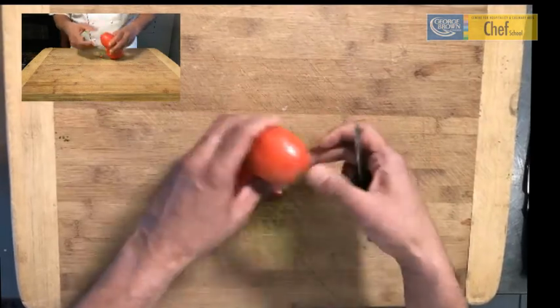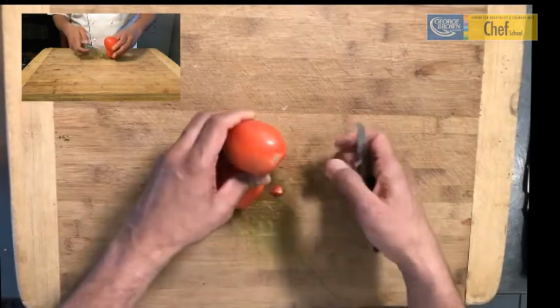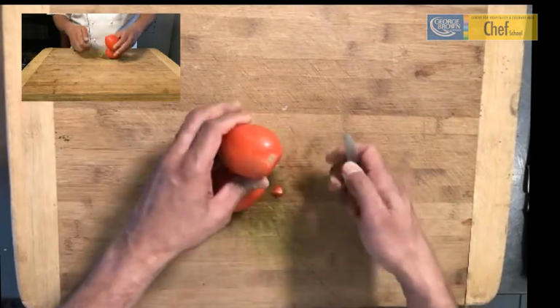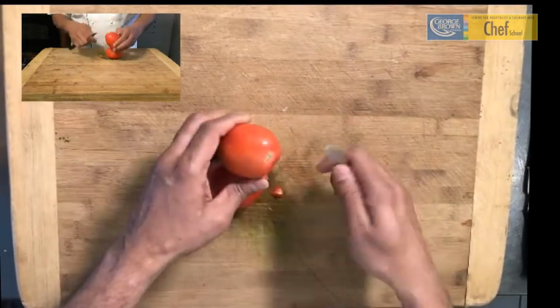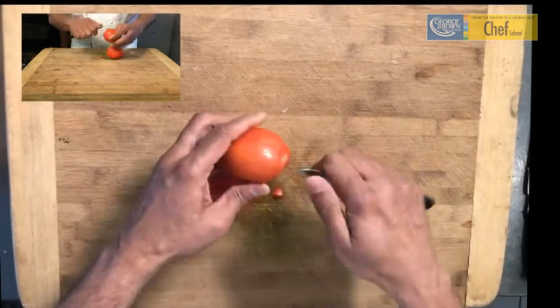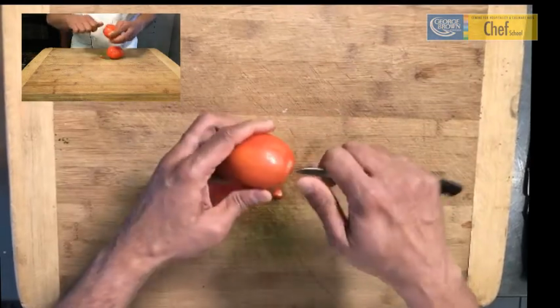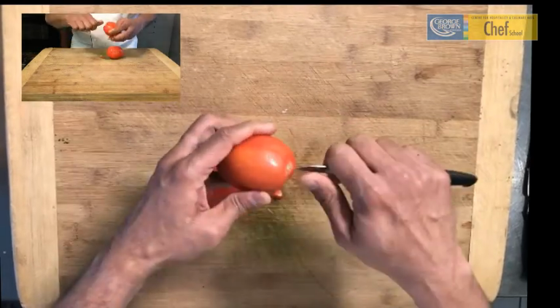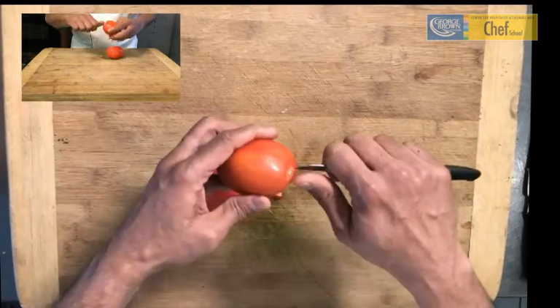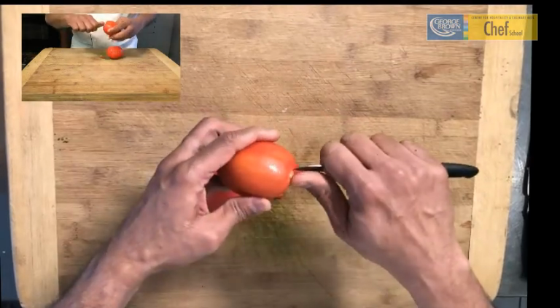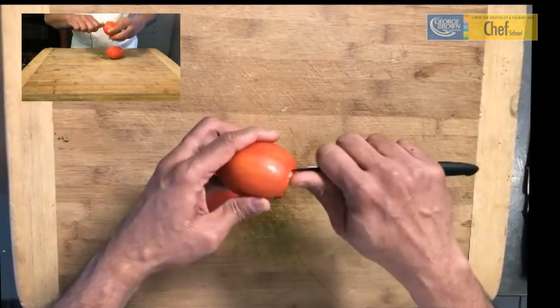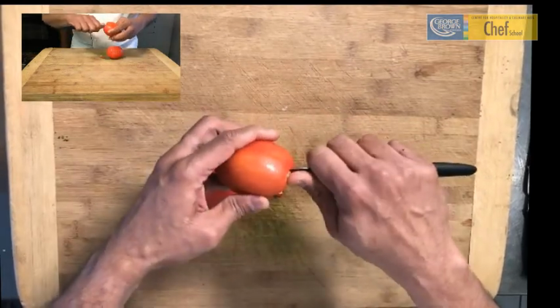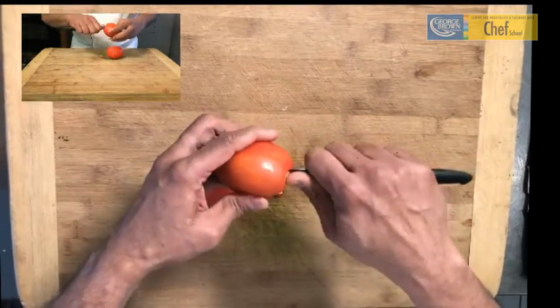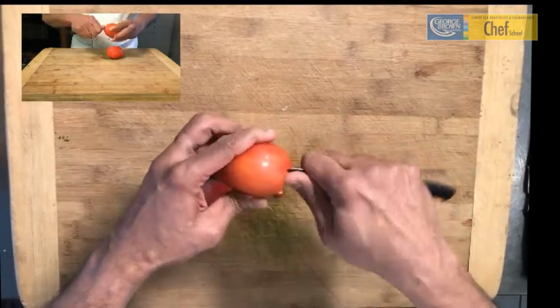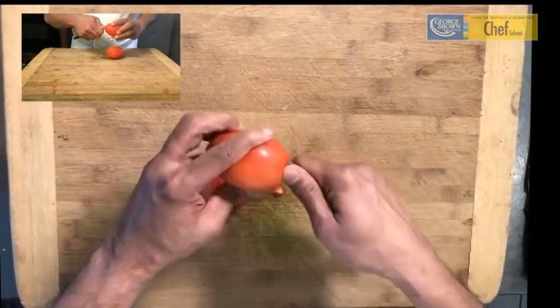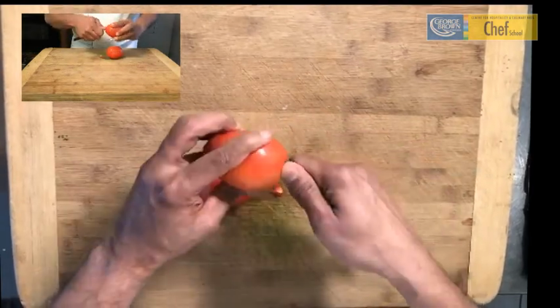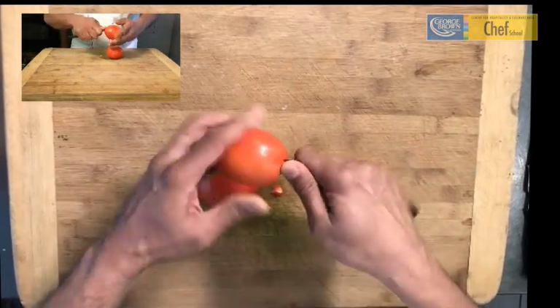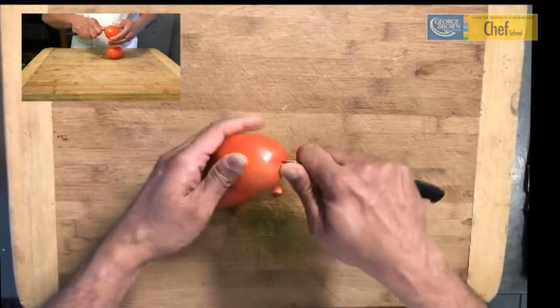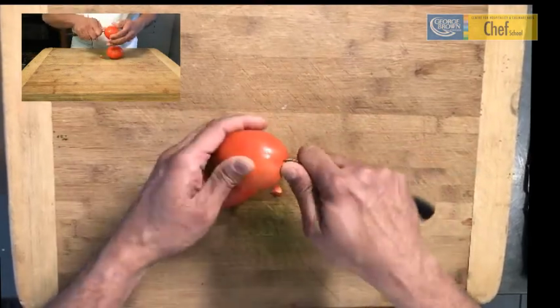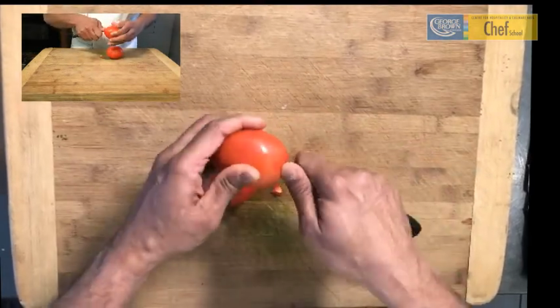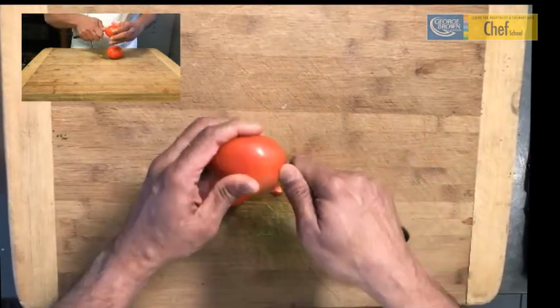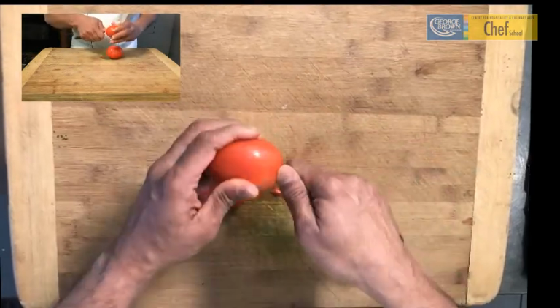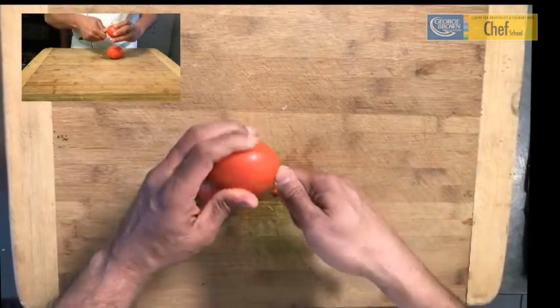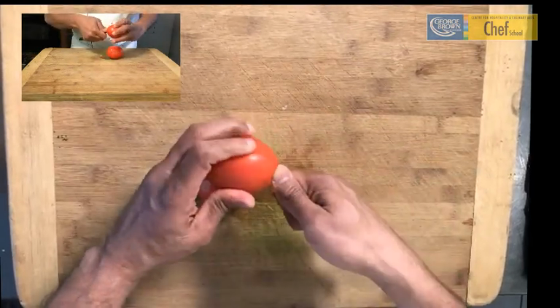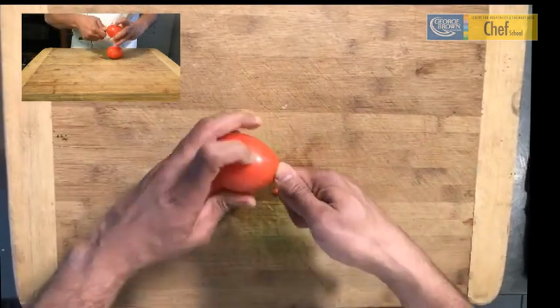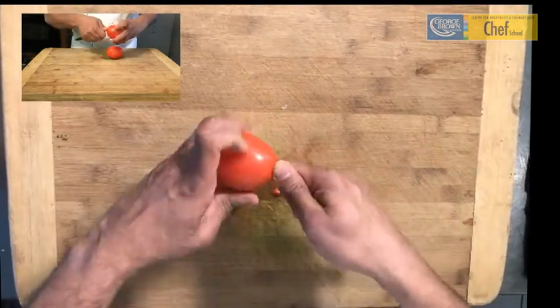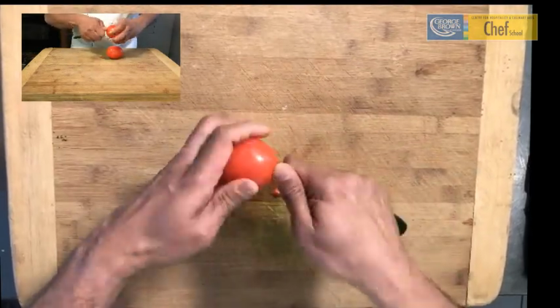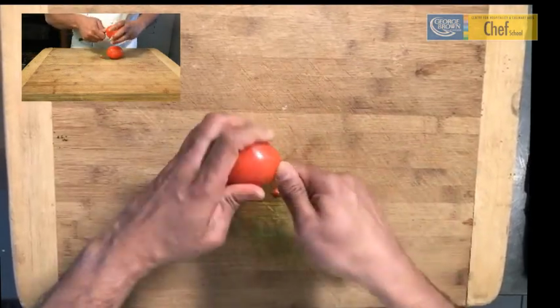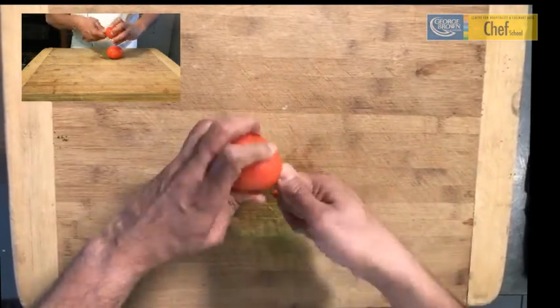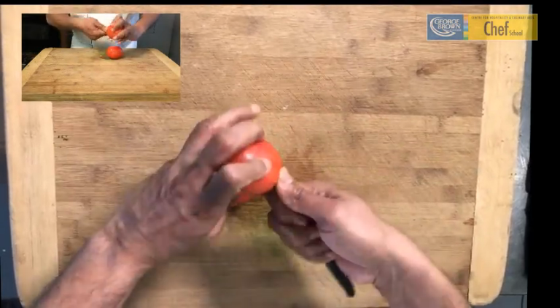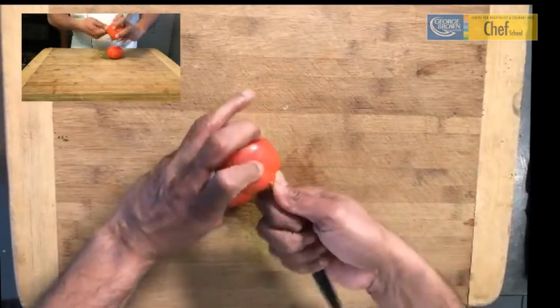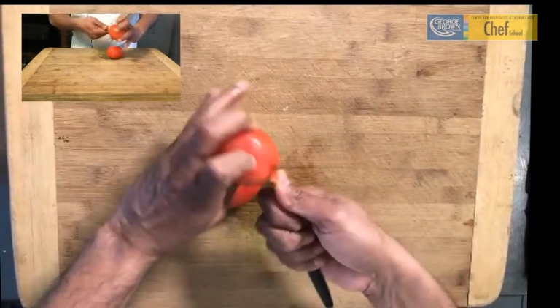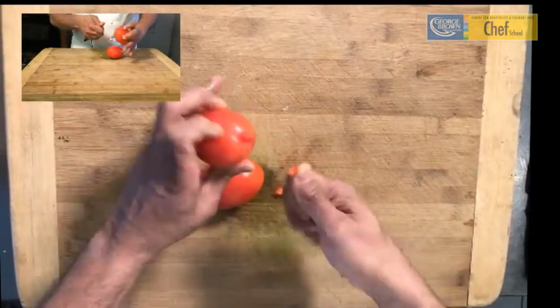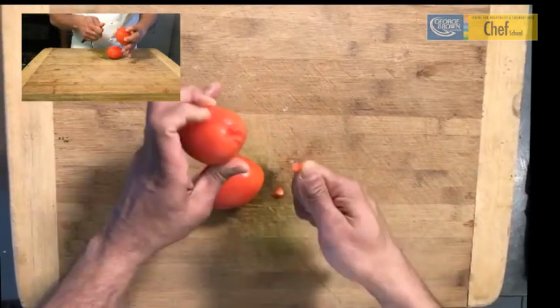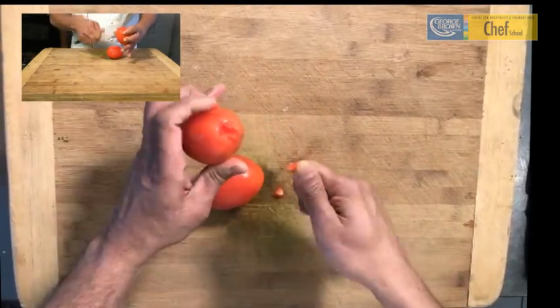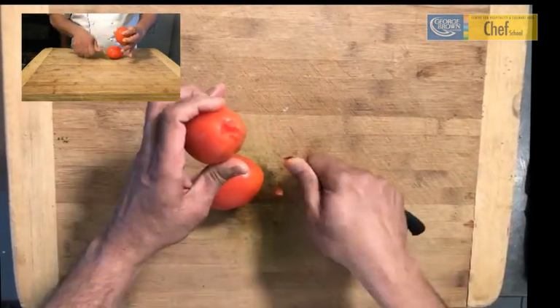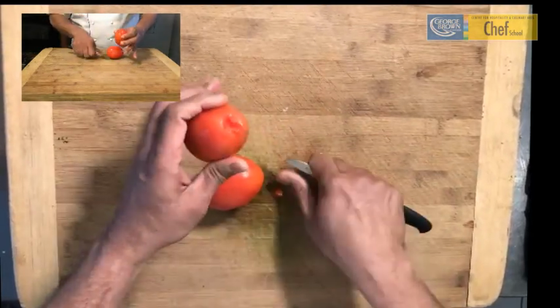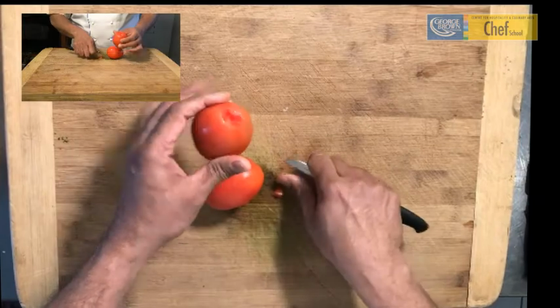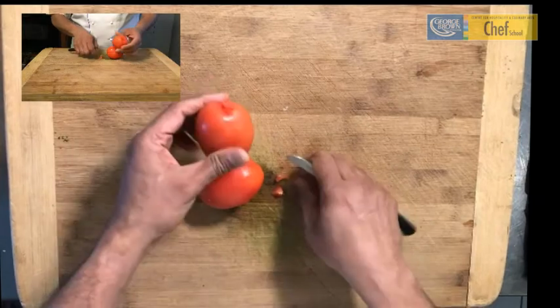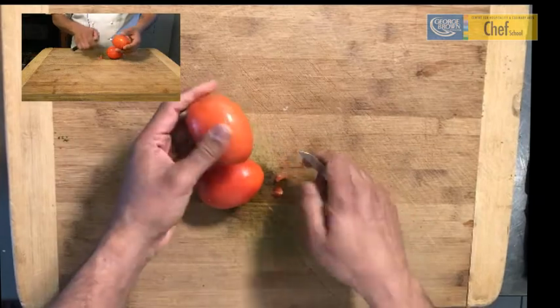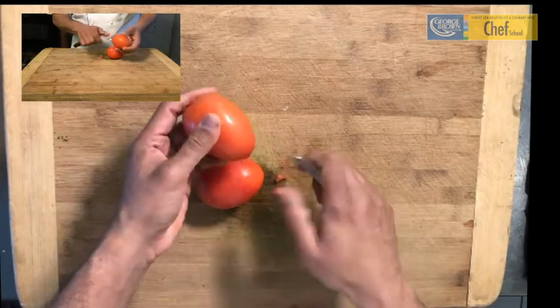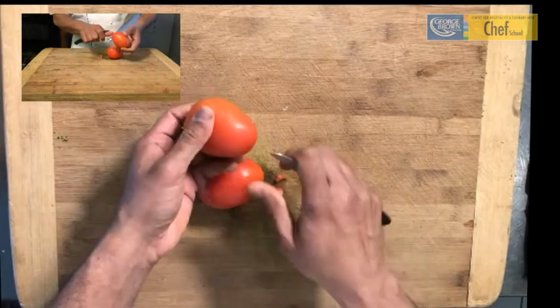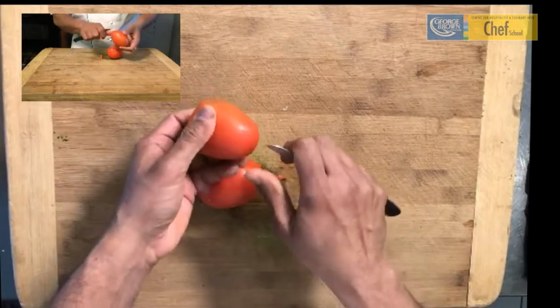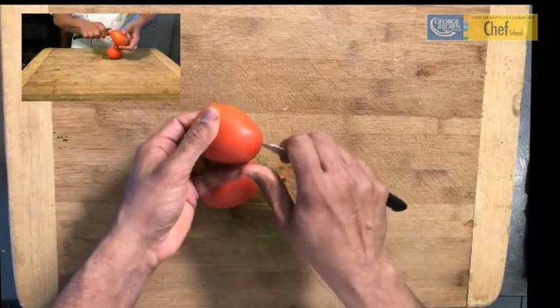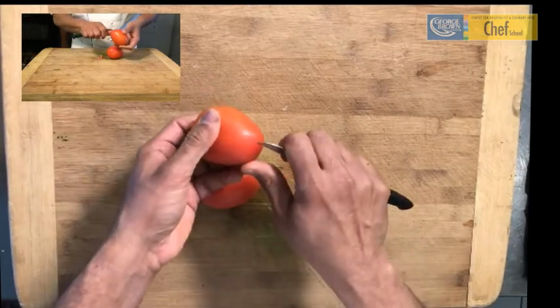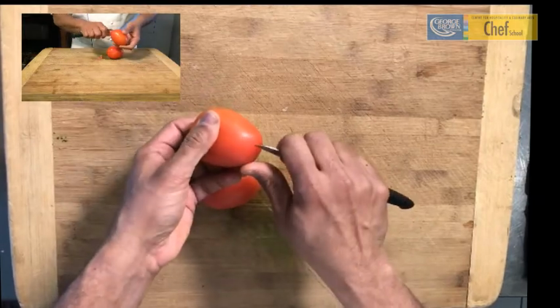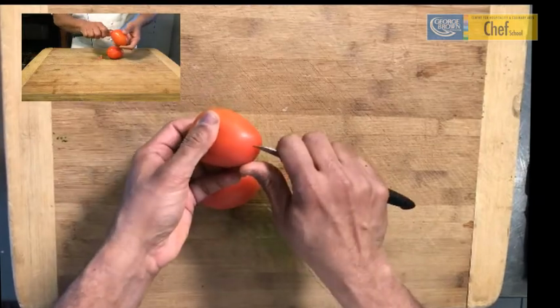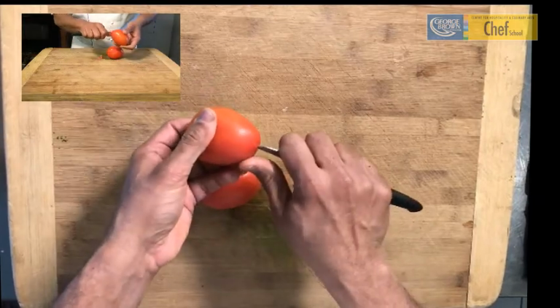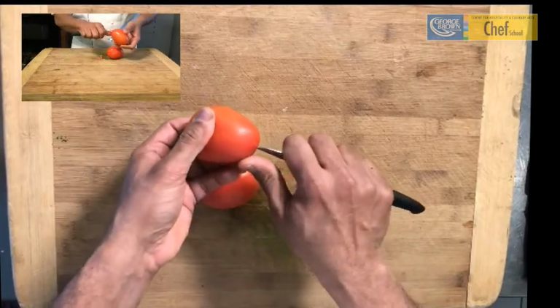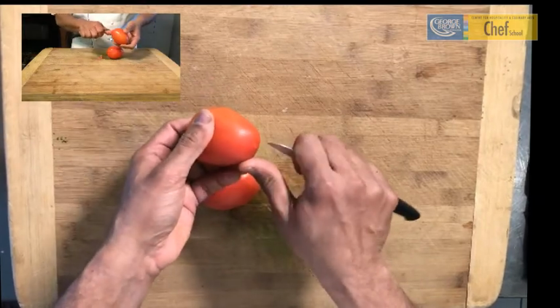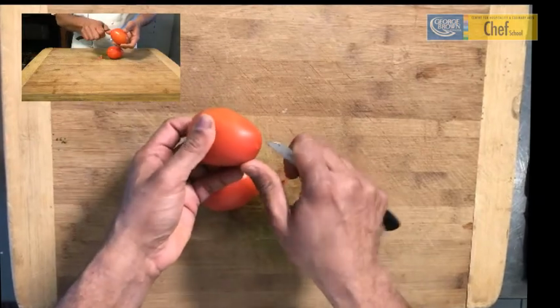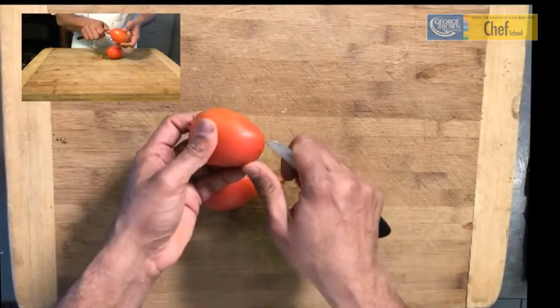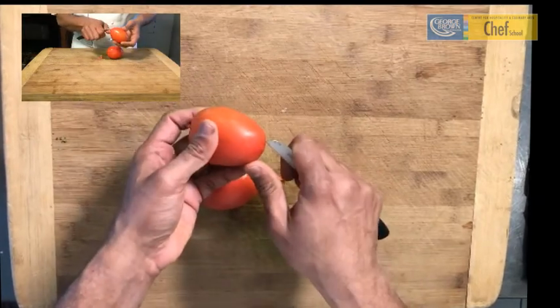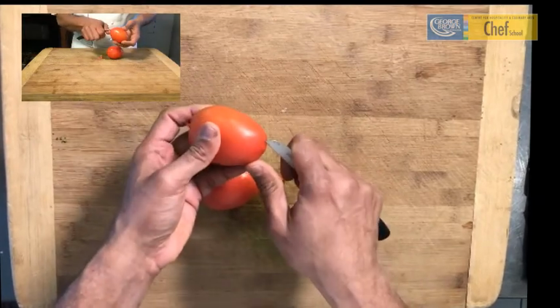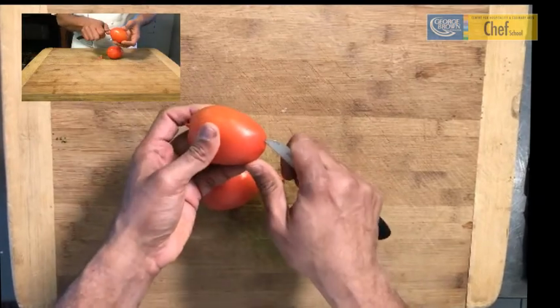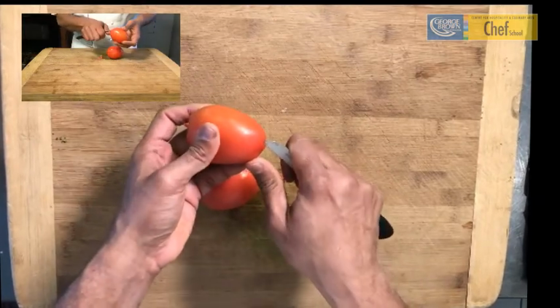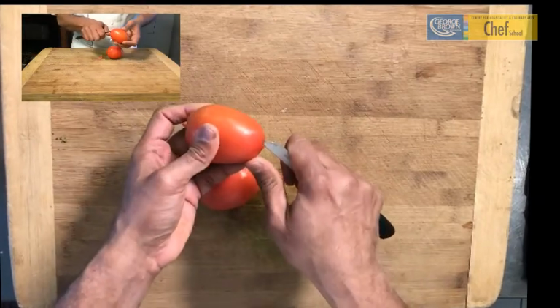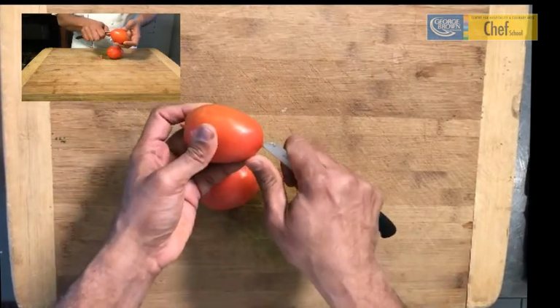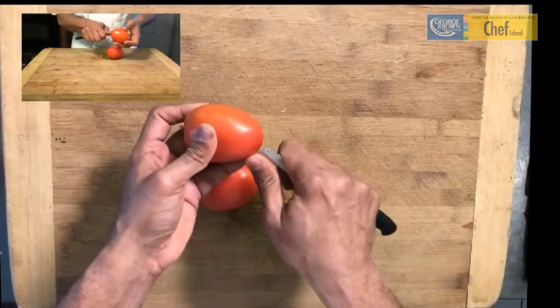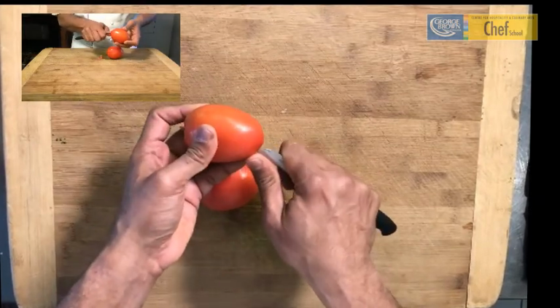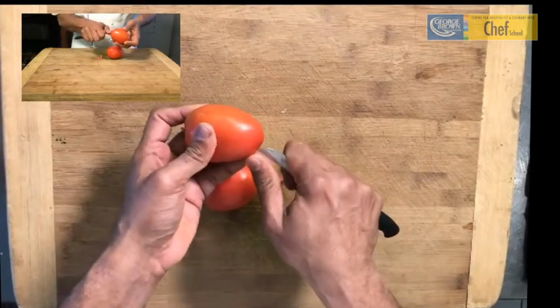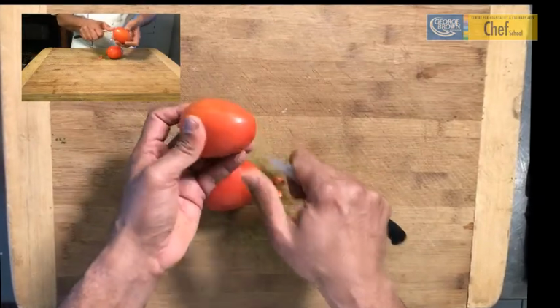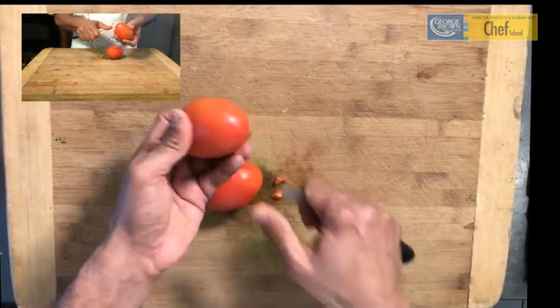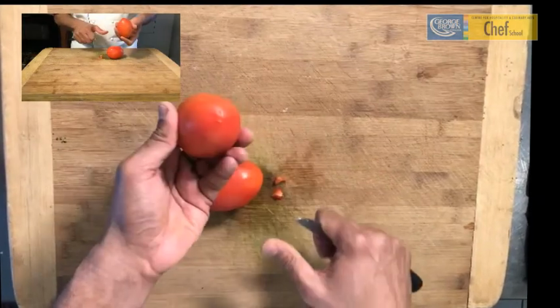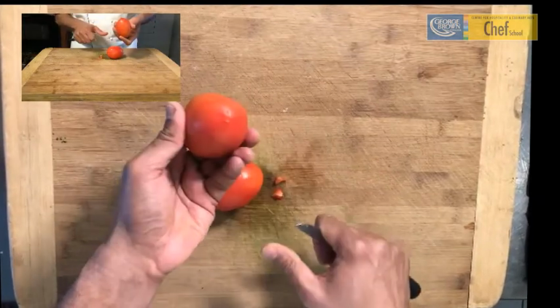Let me do it one more time. Core the tomato as is and make a small insertion in the back.